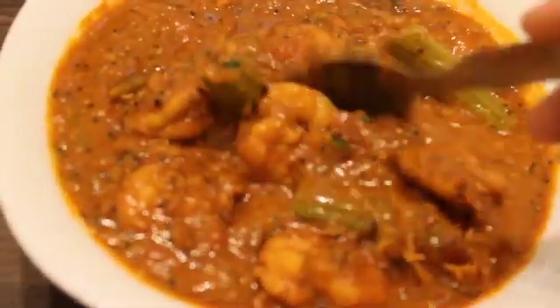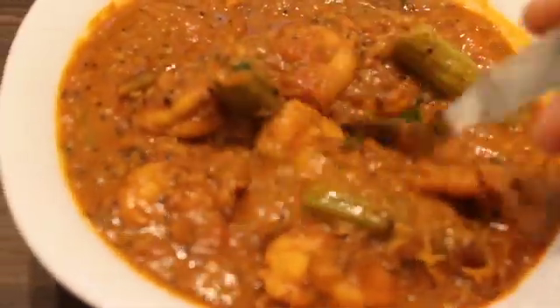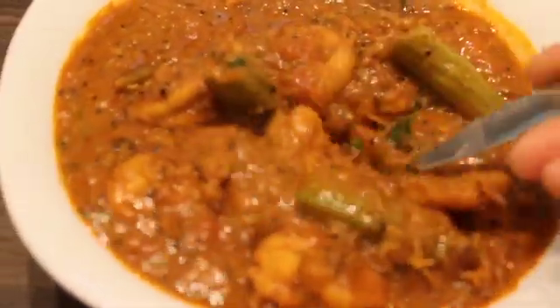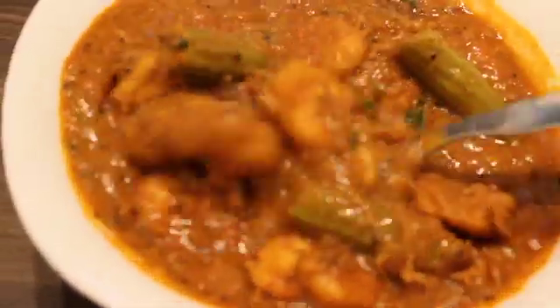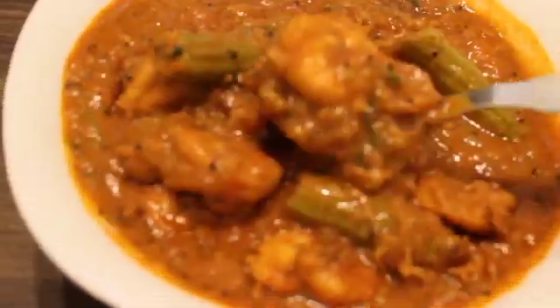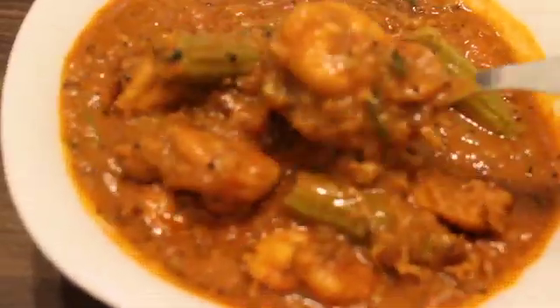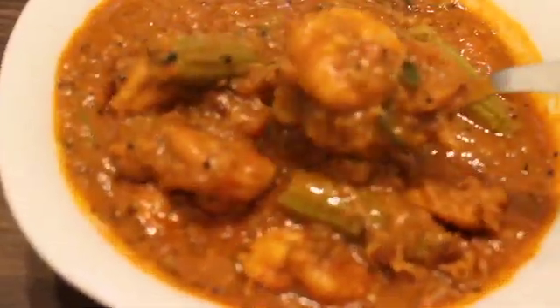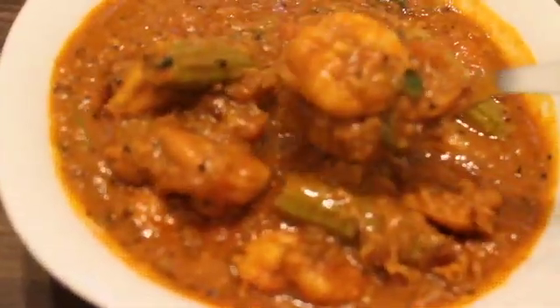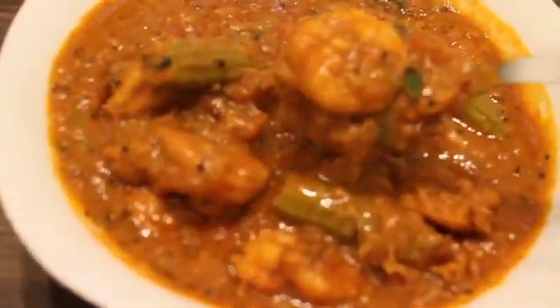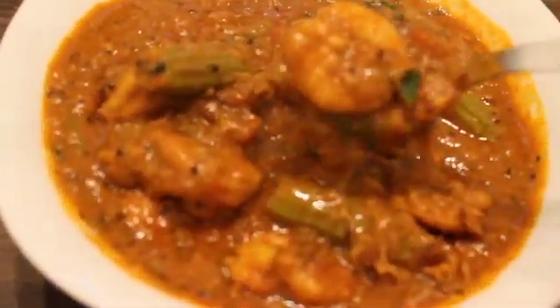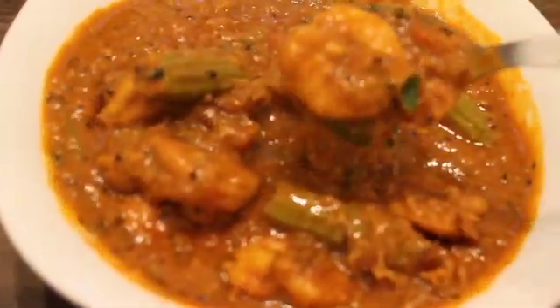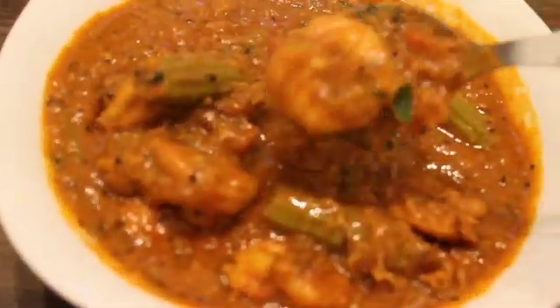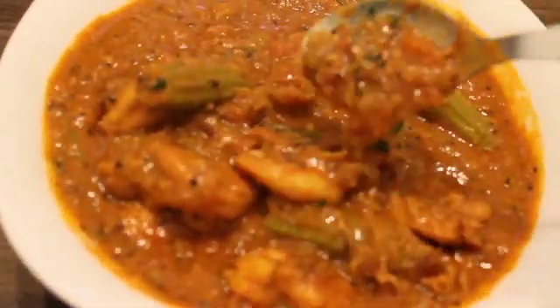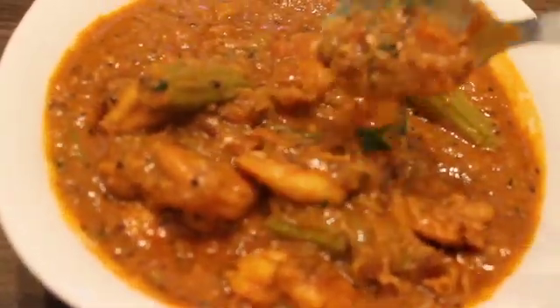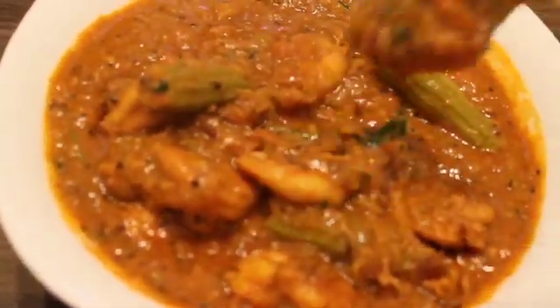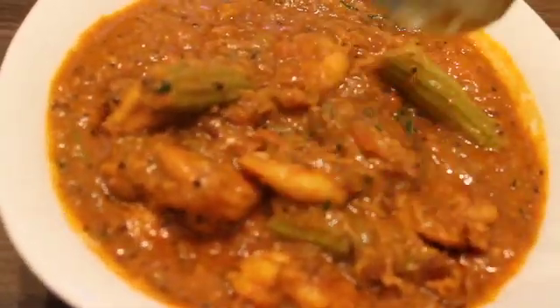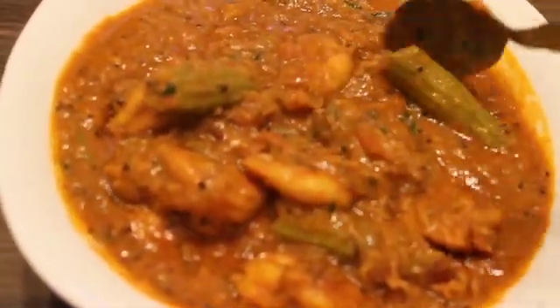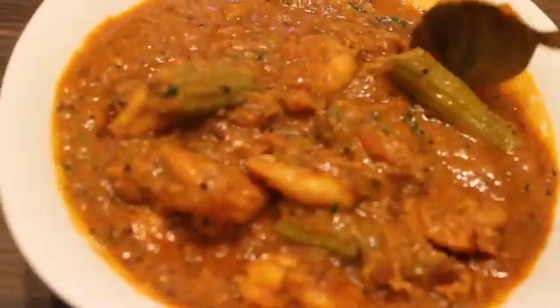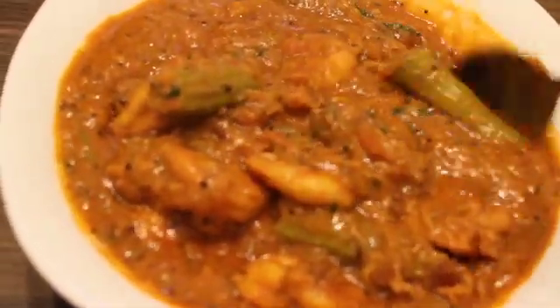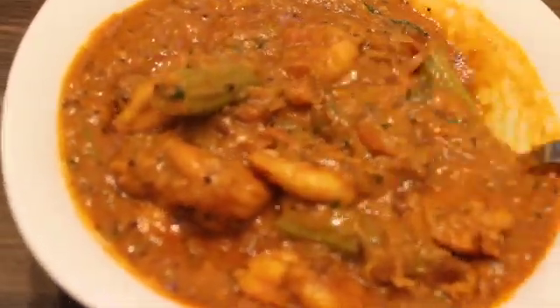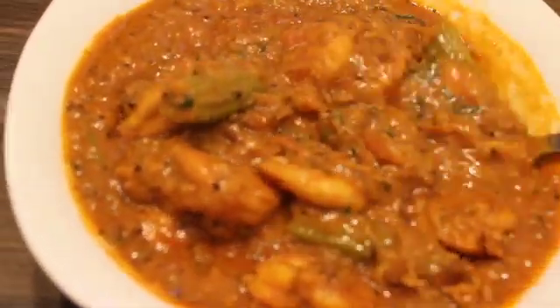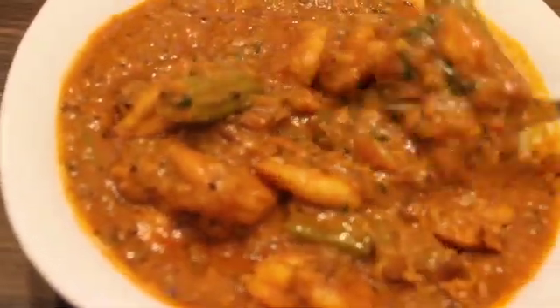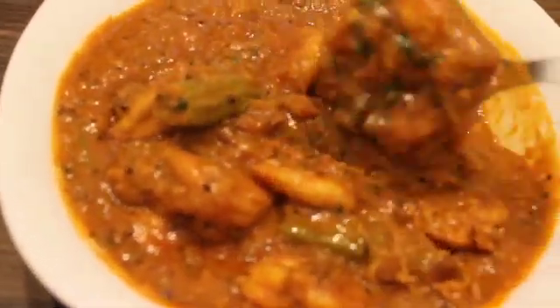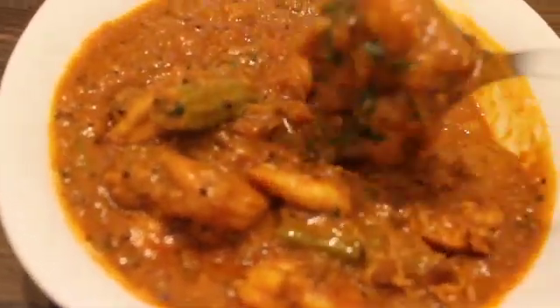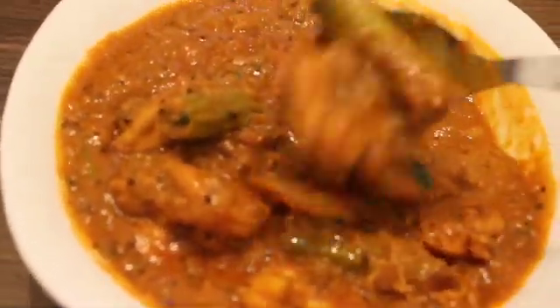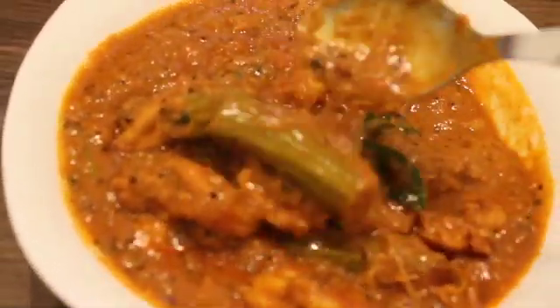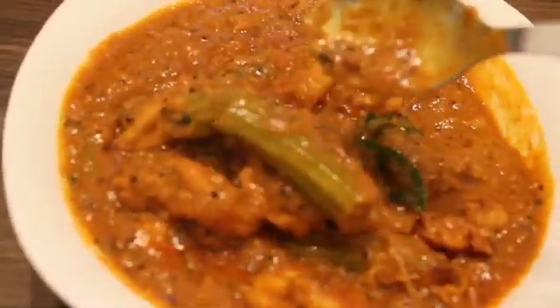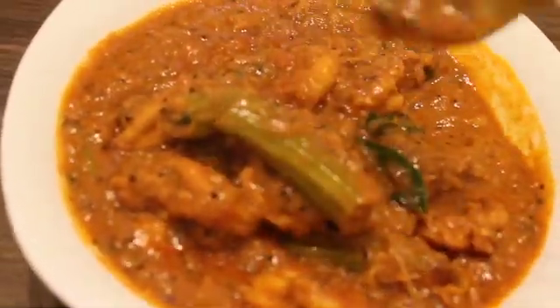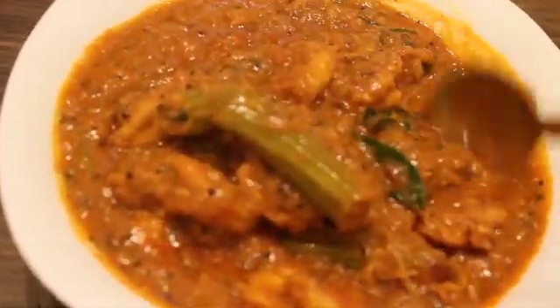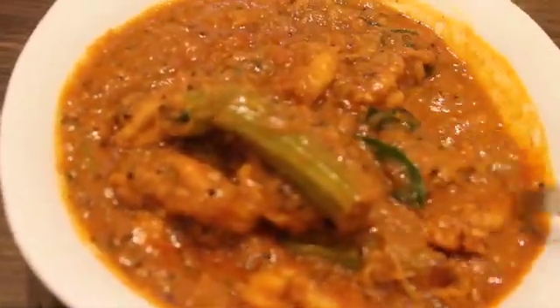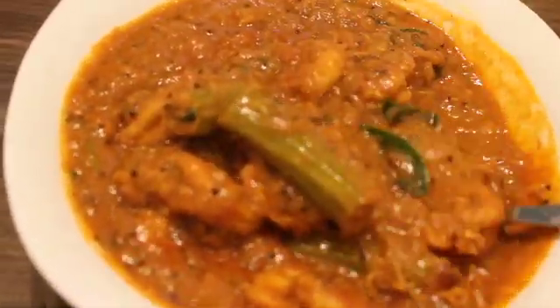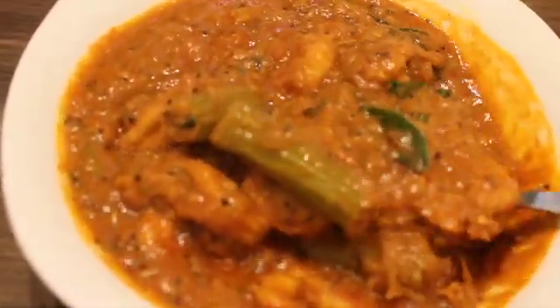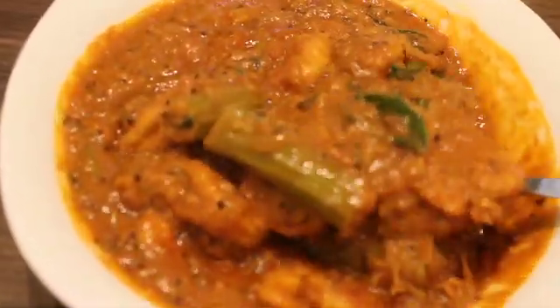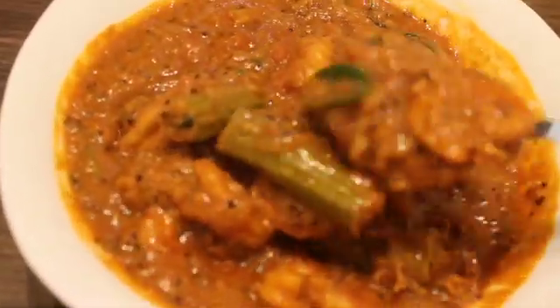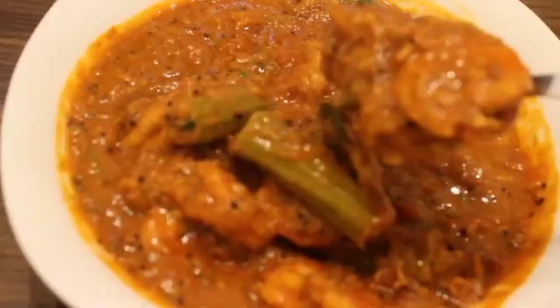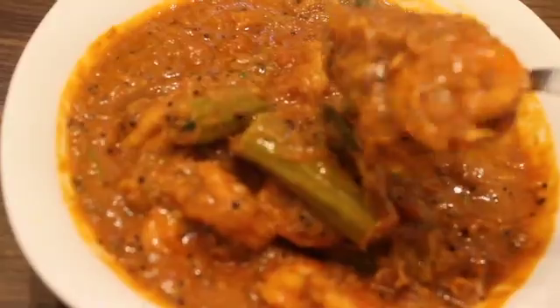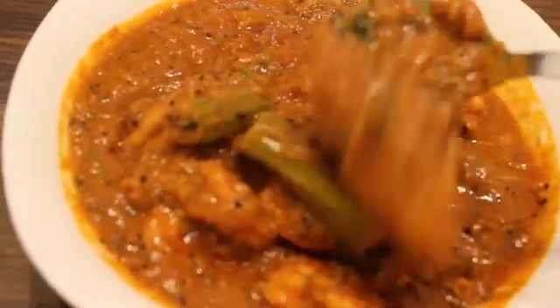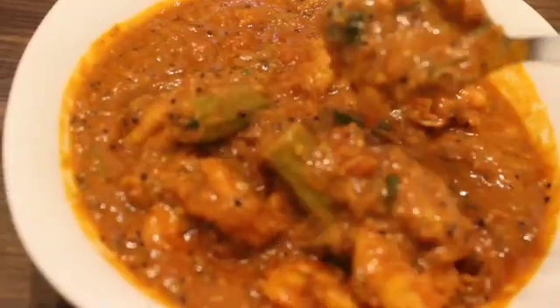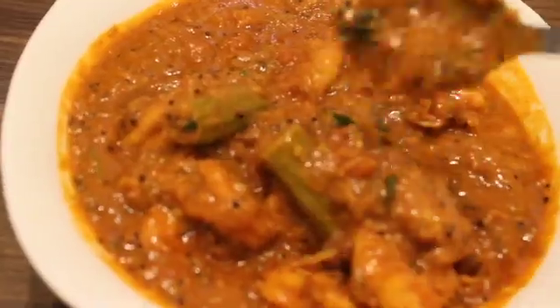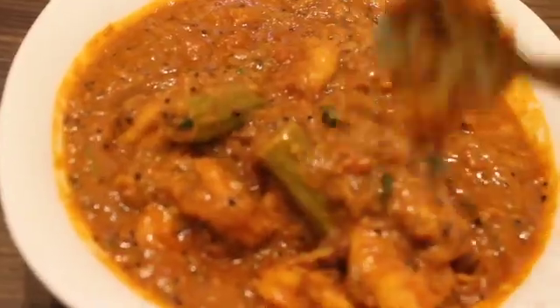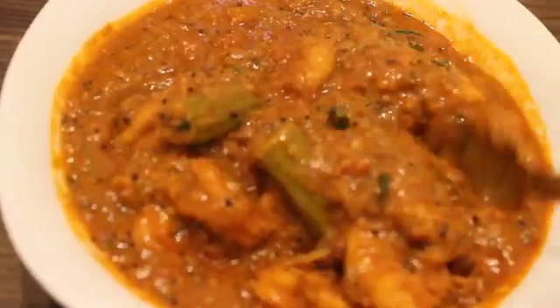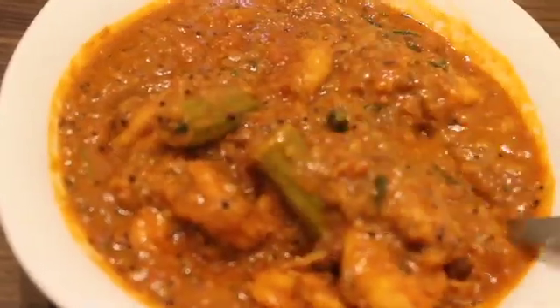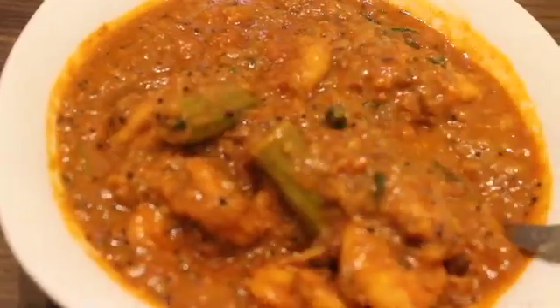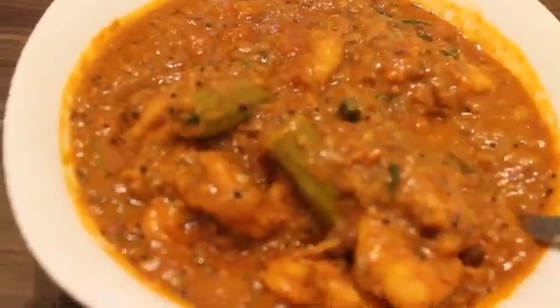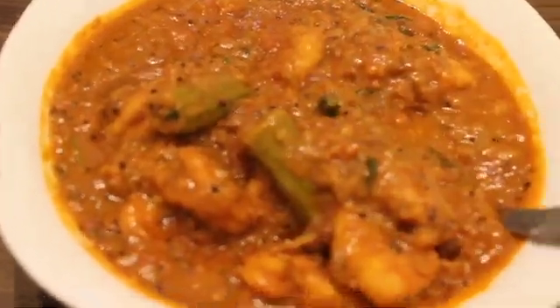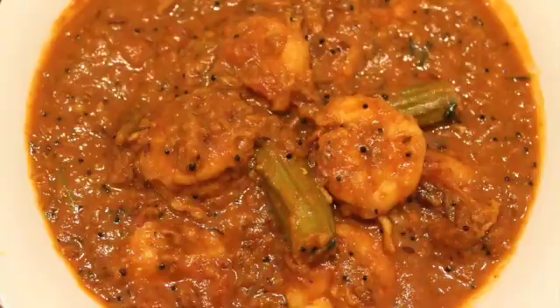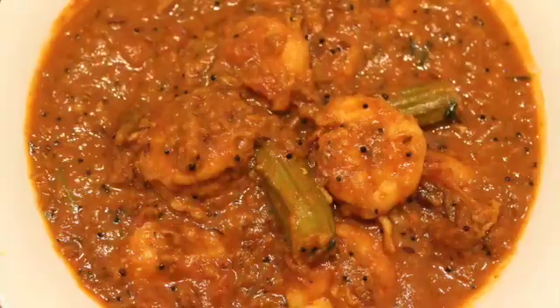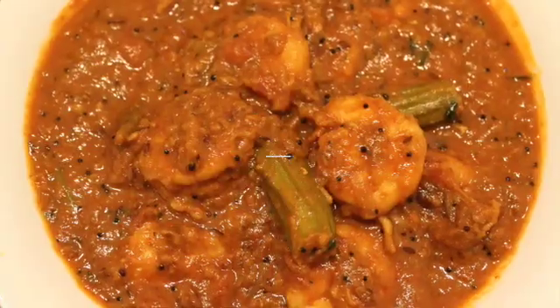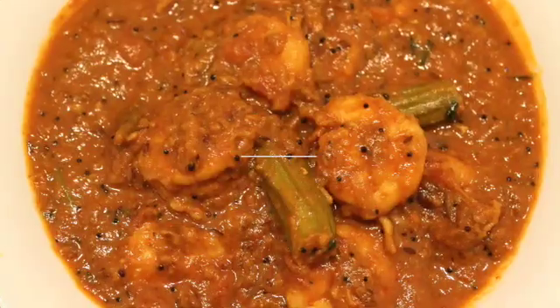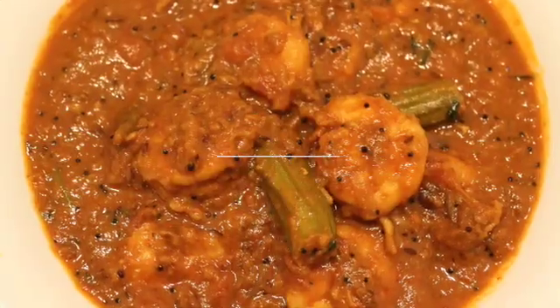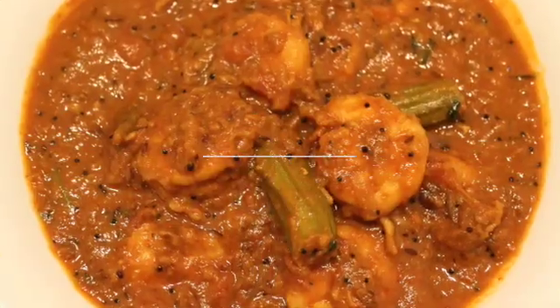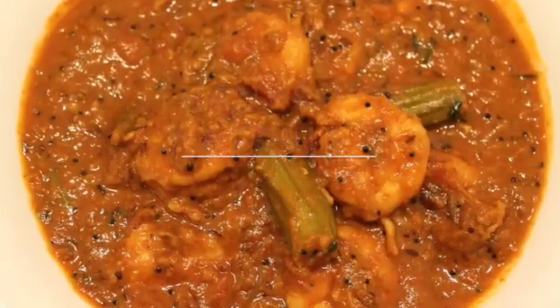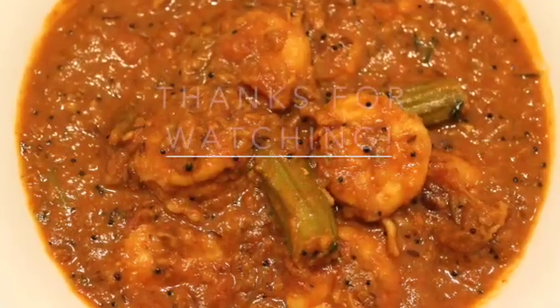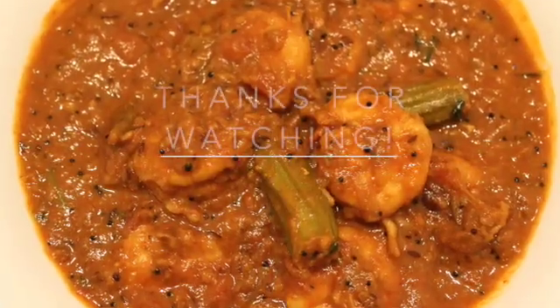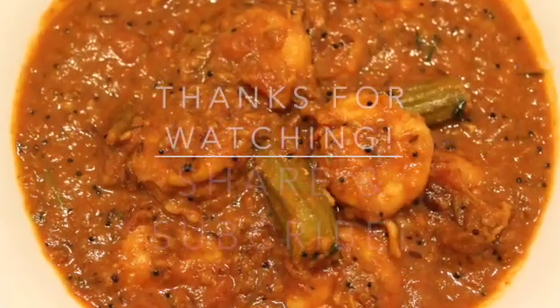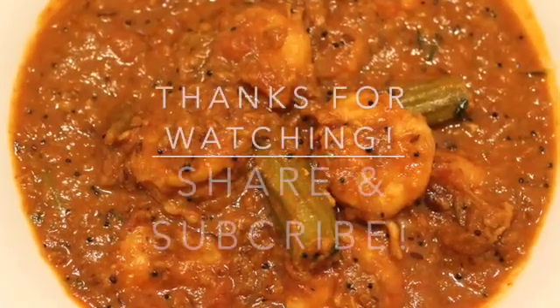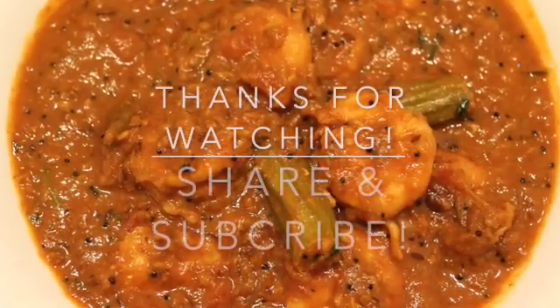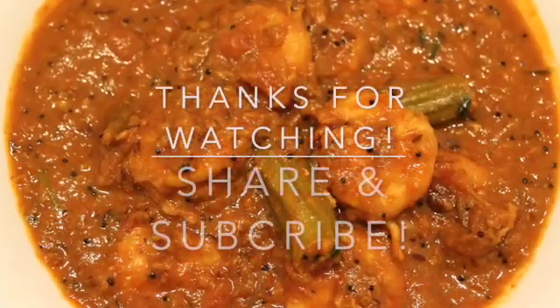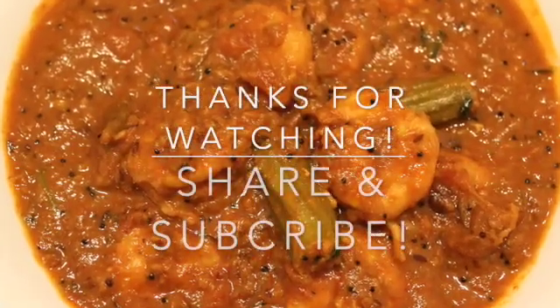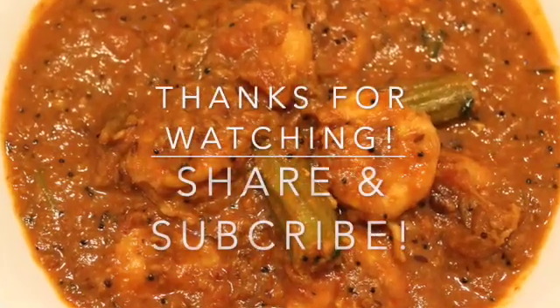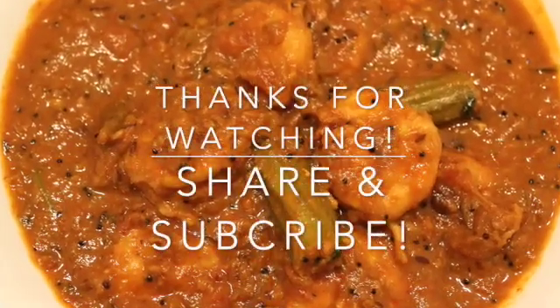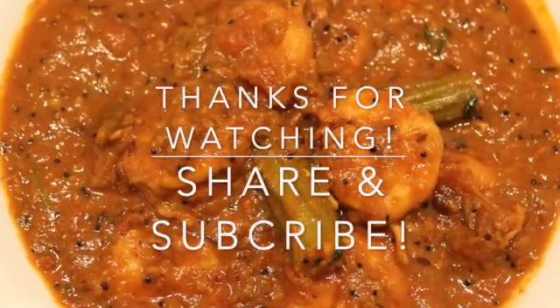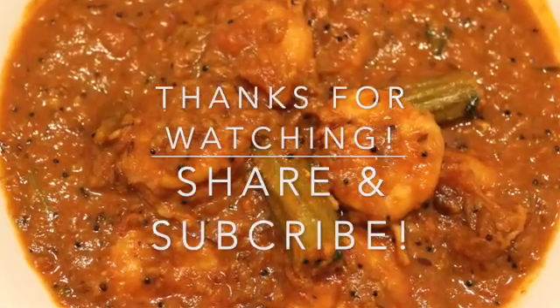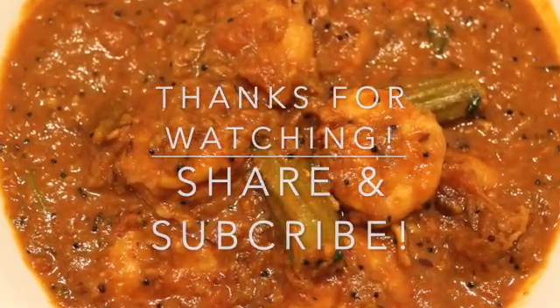Thank you for watching the video. Try this recipe and leave your comments in the comment section below. If you like the video, give a thumbs up and don't forget to subscribe and share it with your friends.